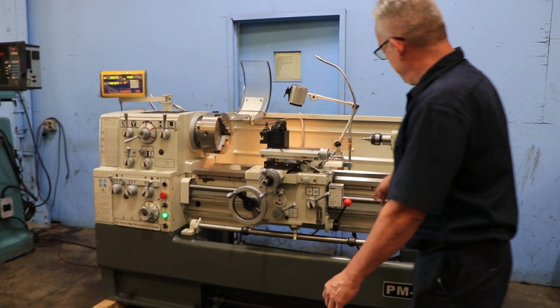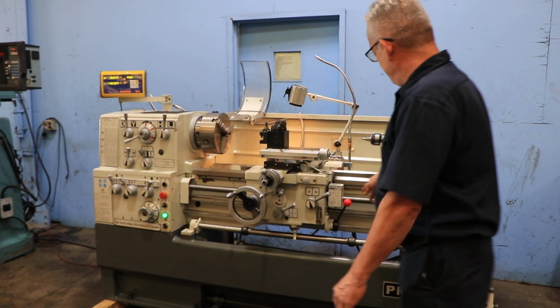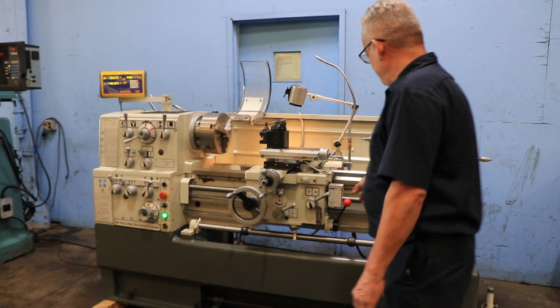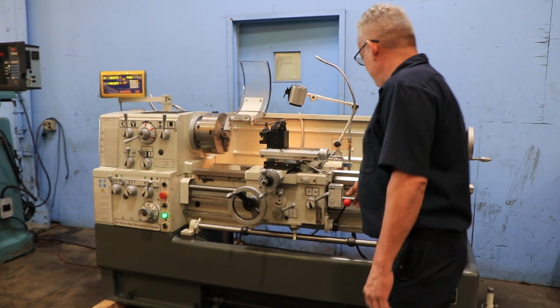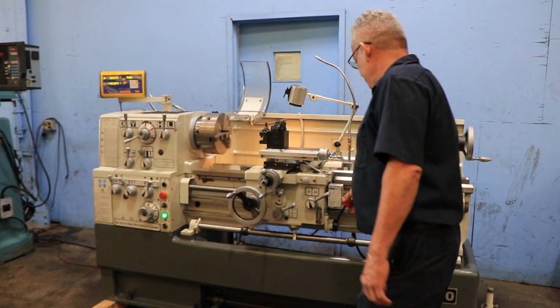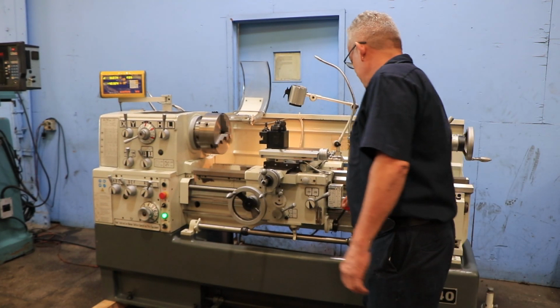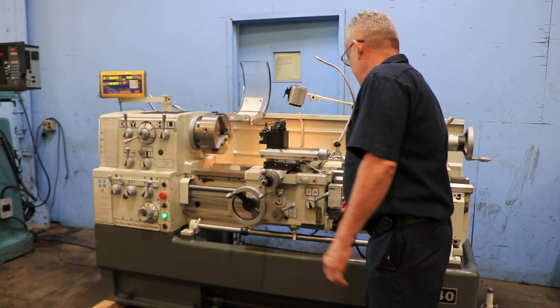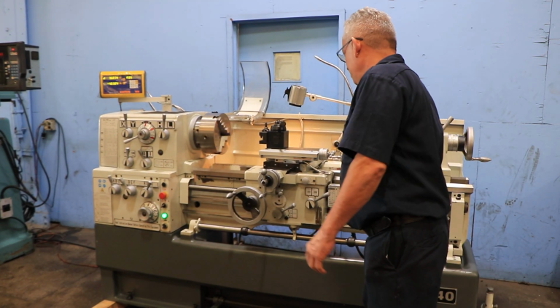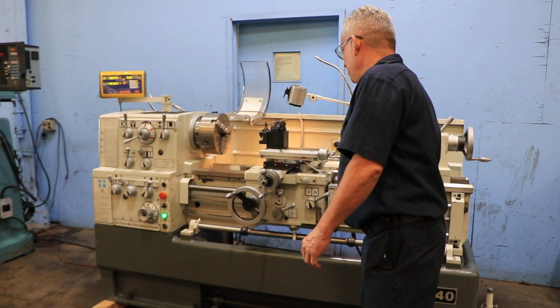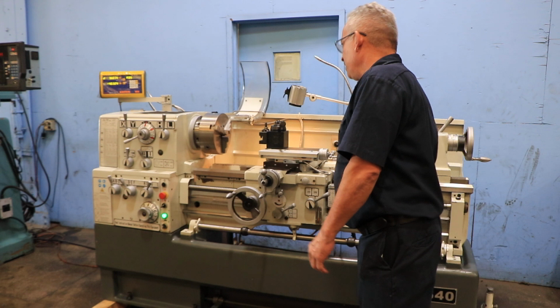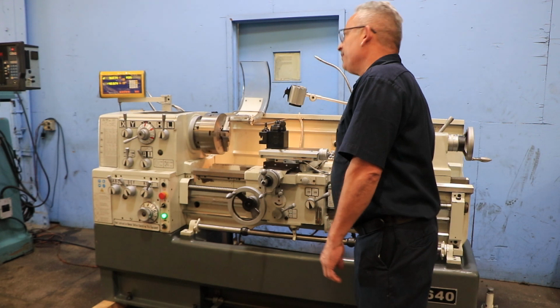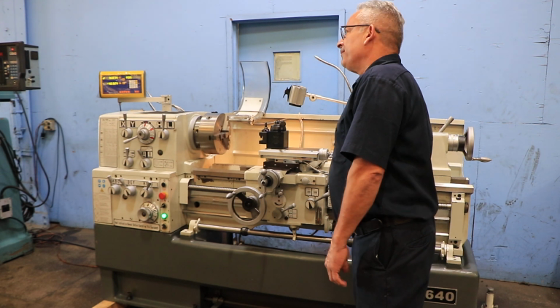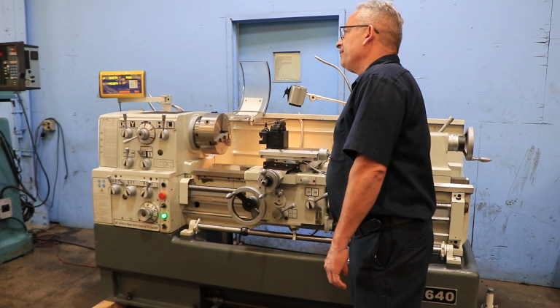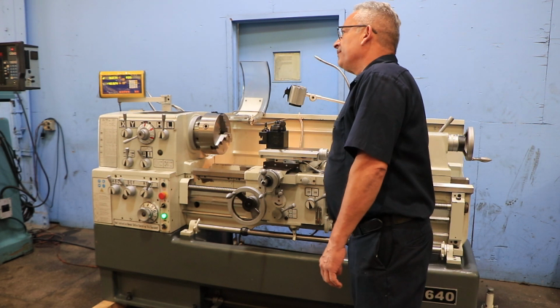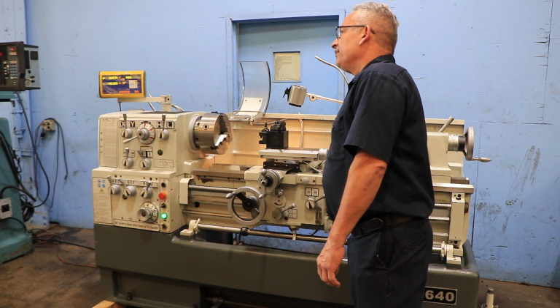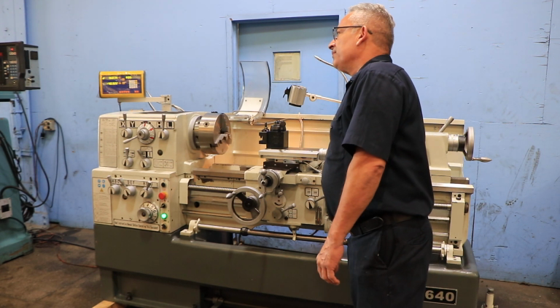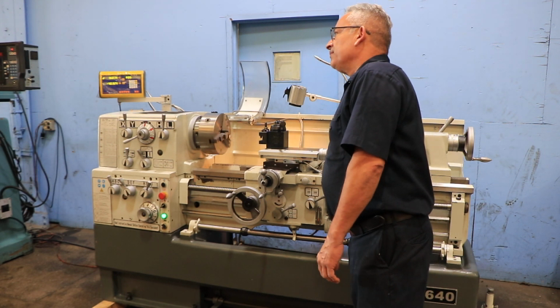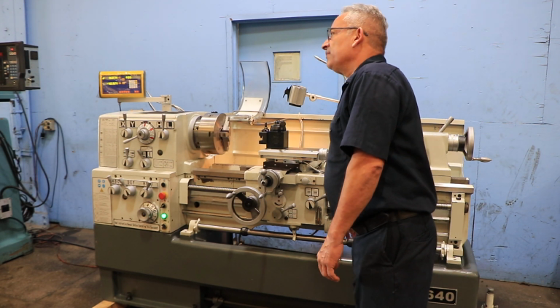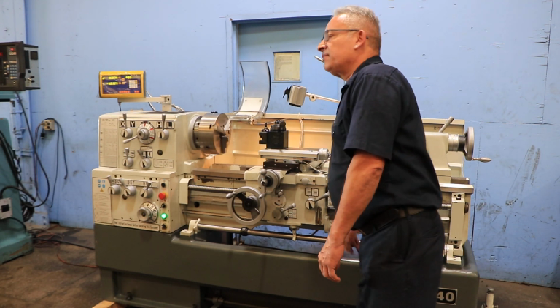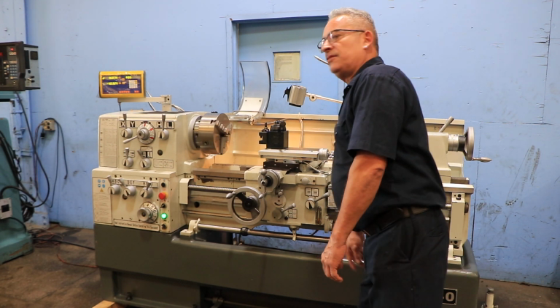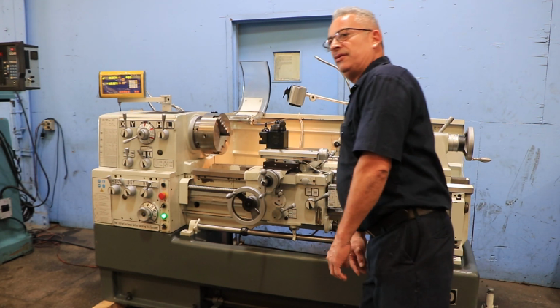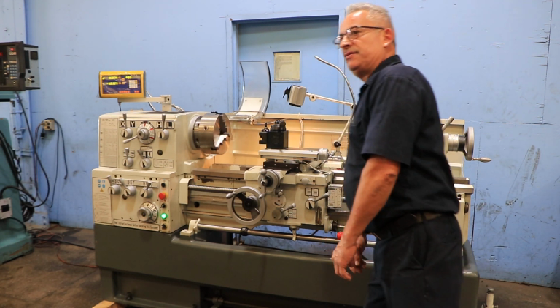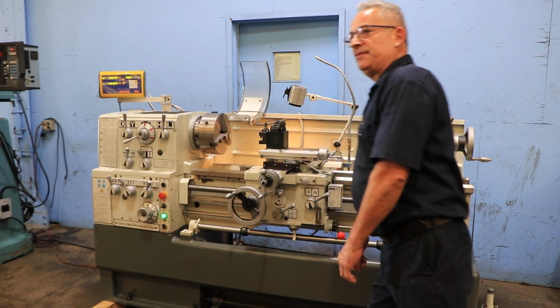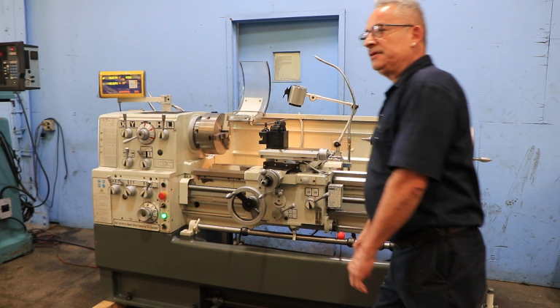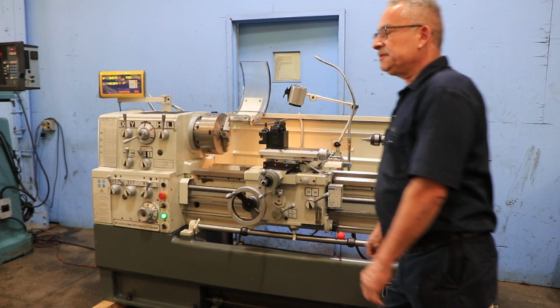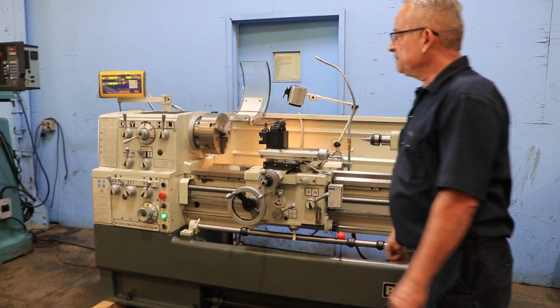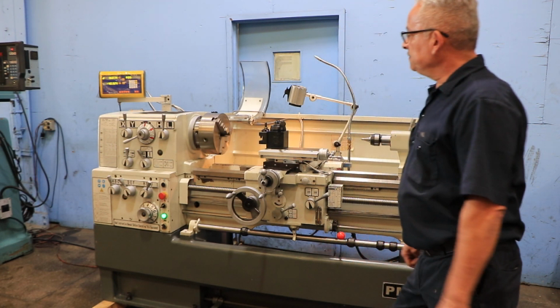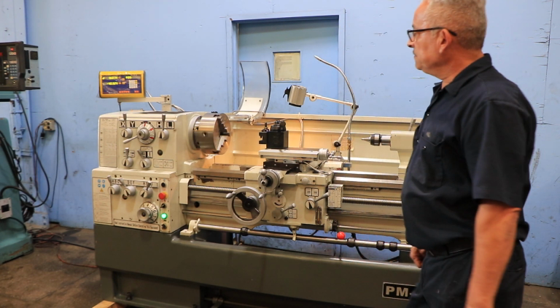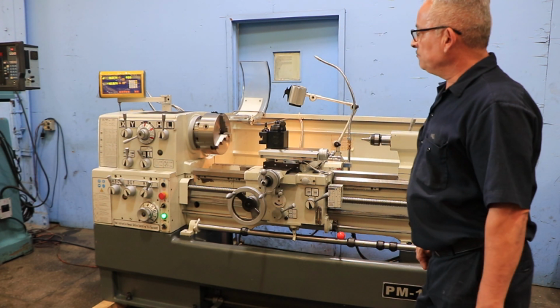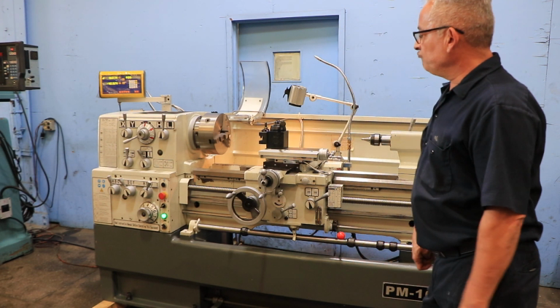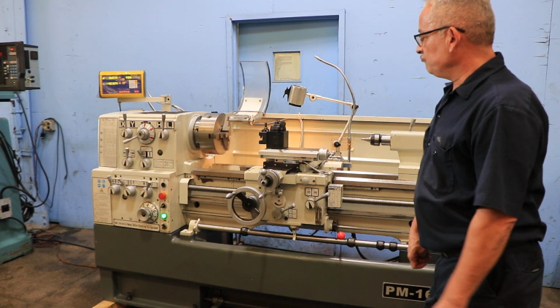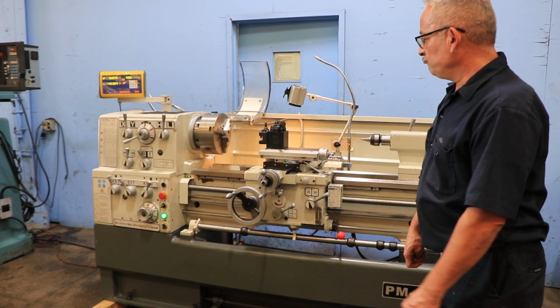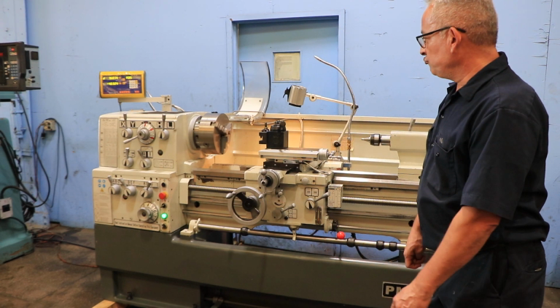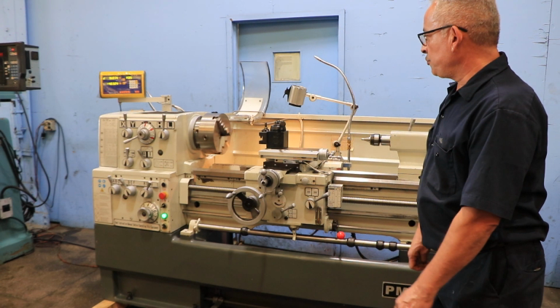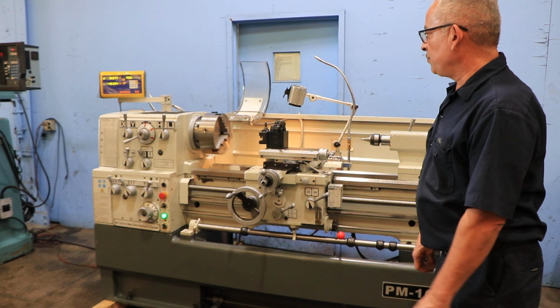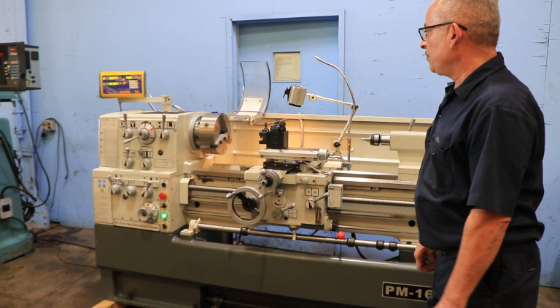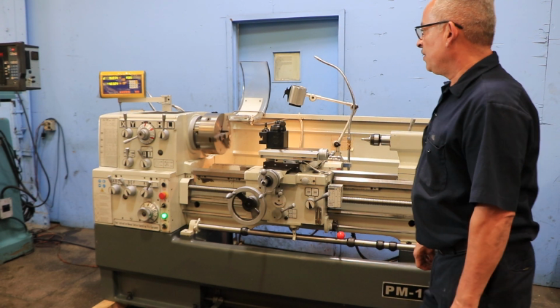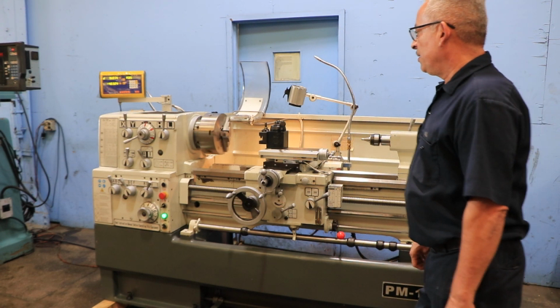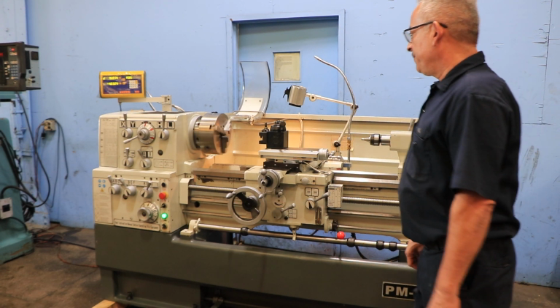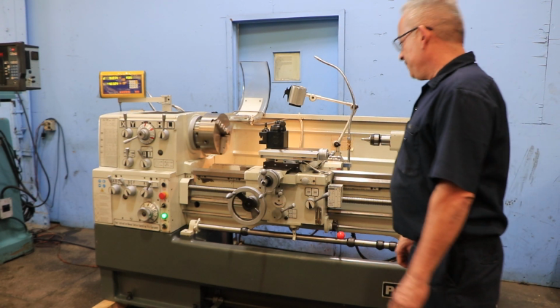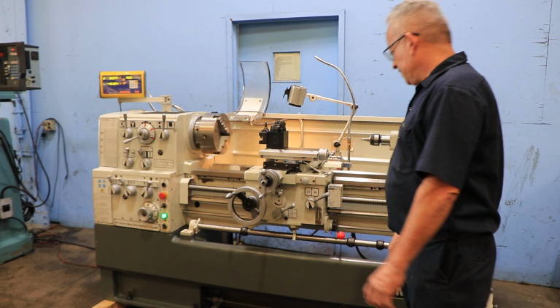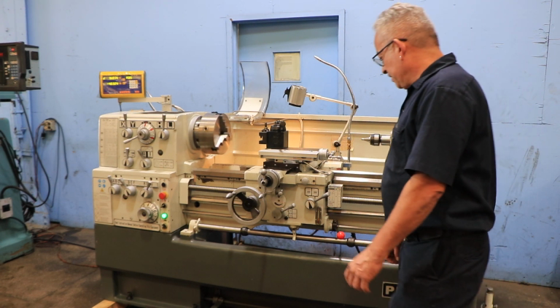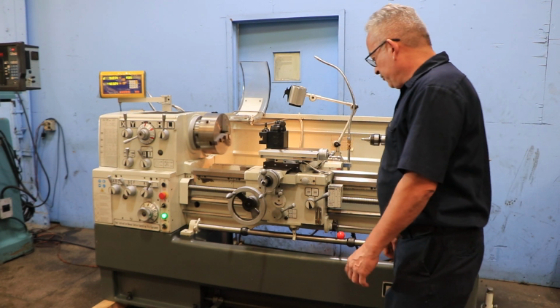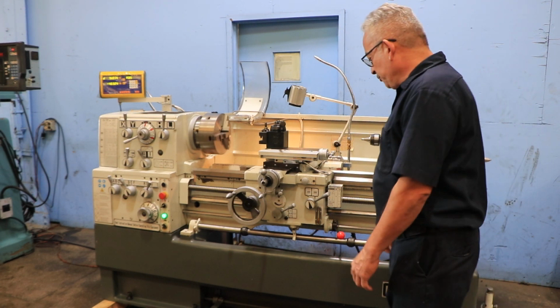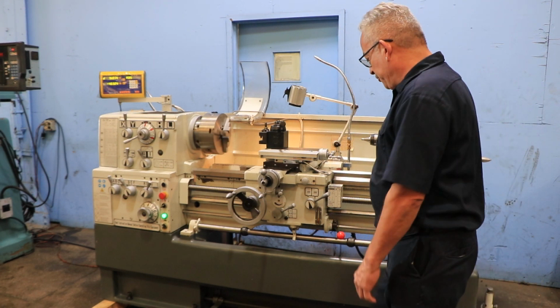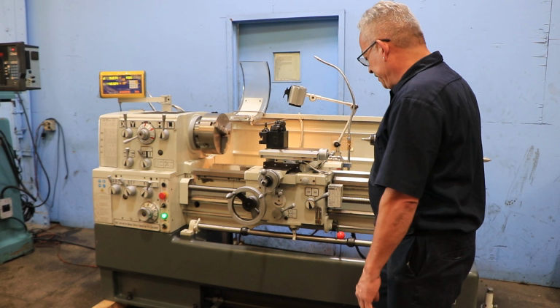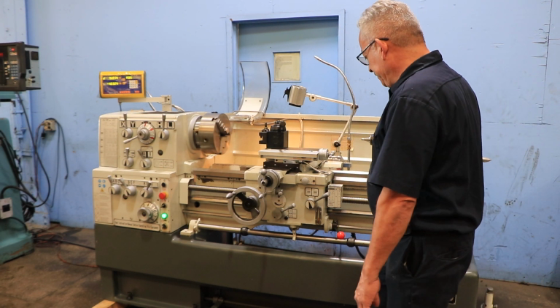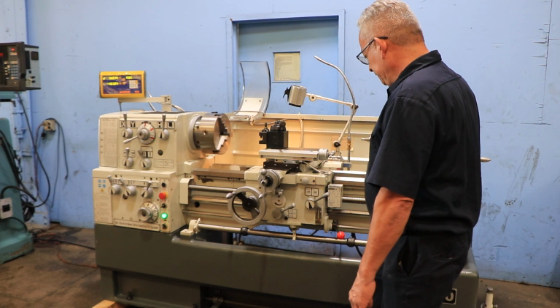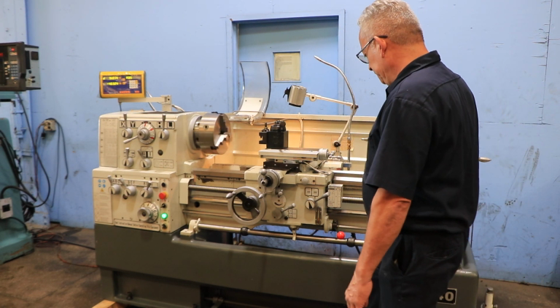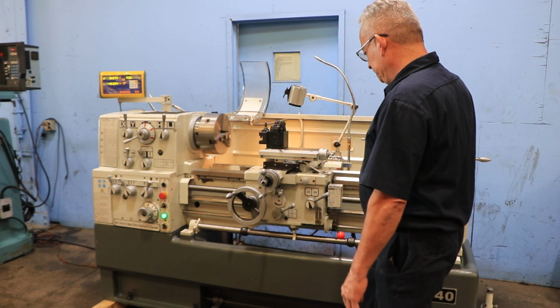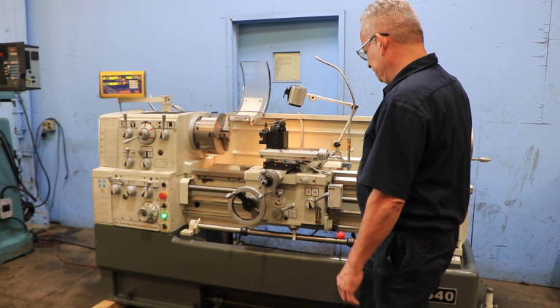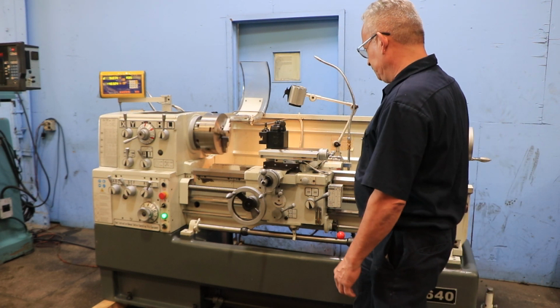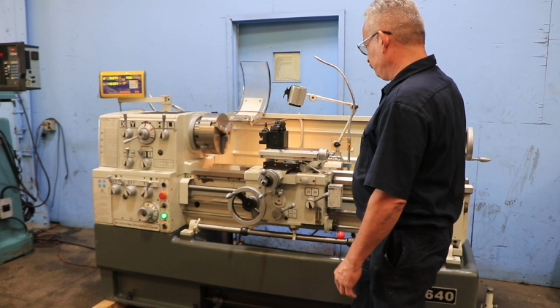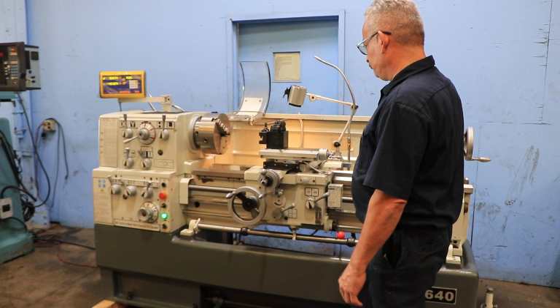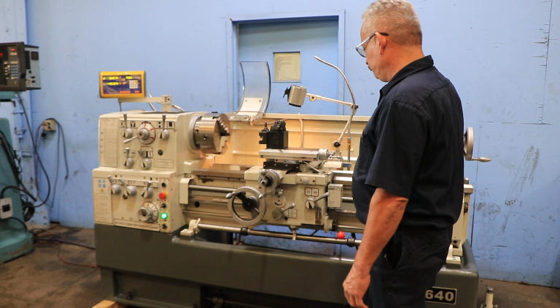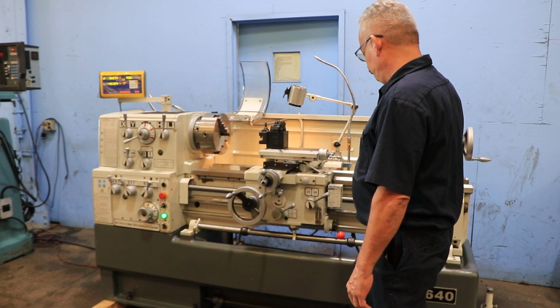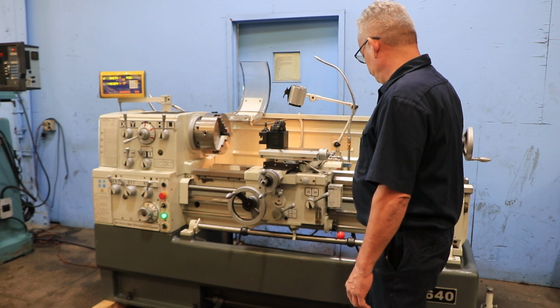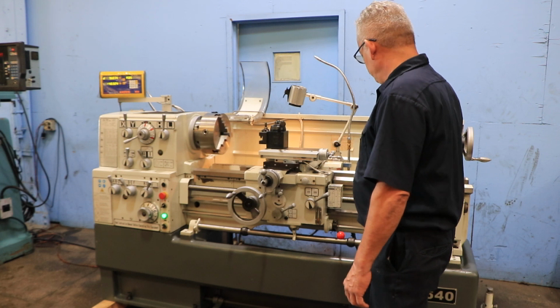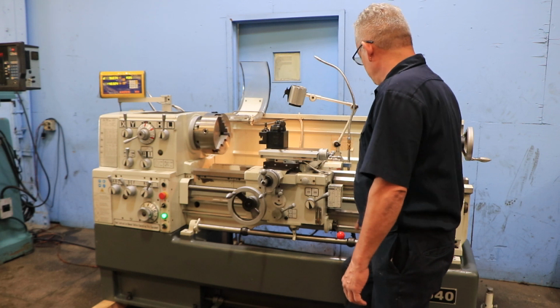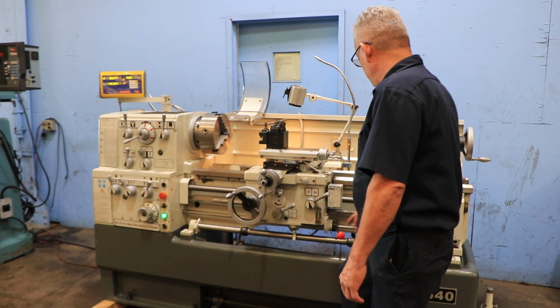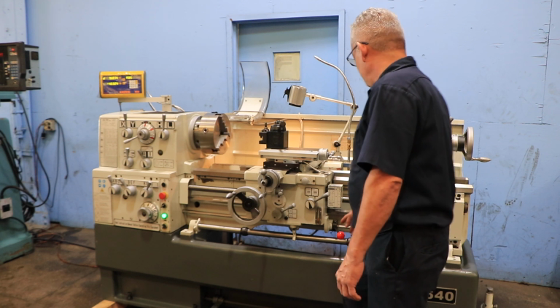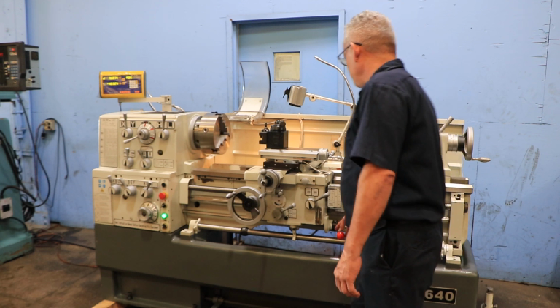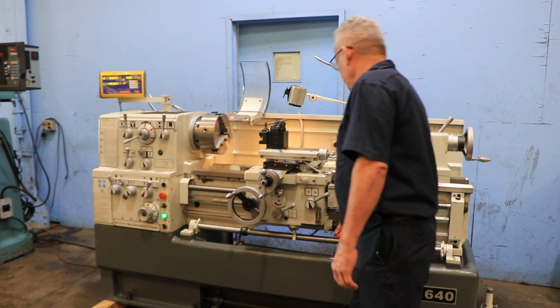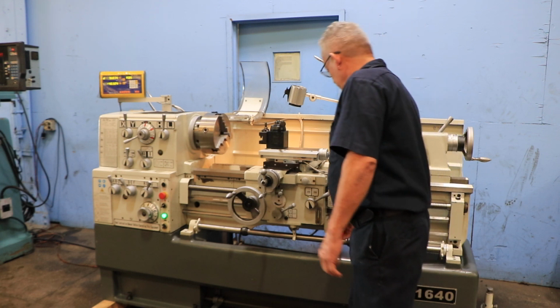You have a 2.2 inch hole through the spindle, forward and reverse, foot brake — very nice.